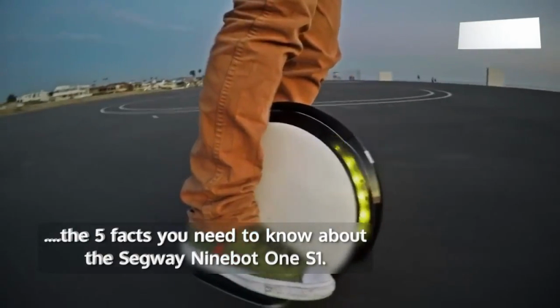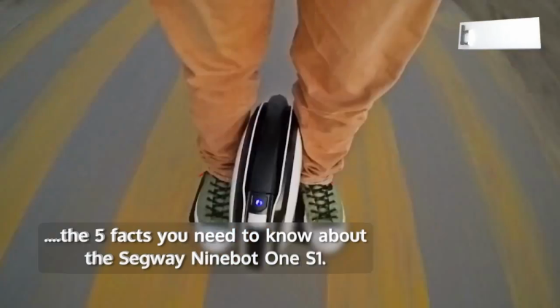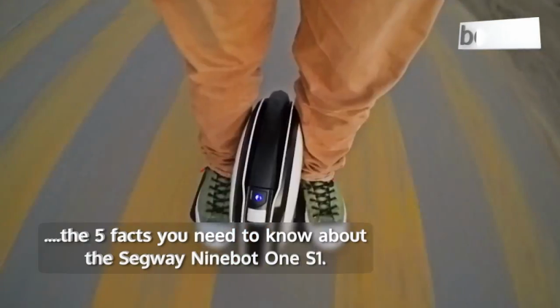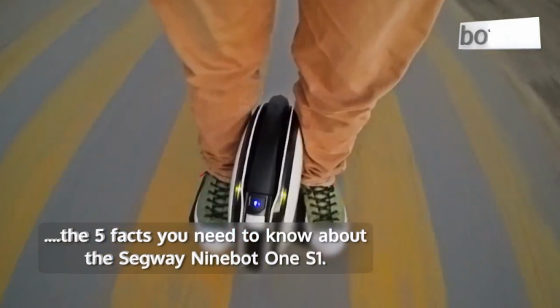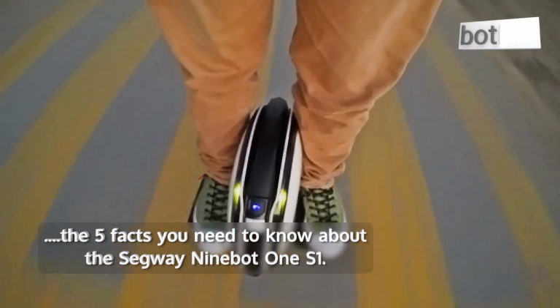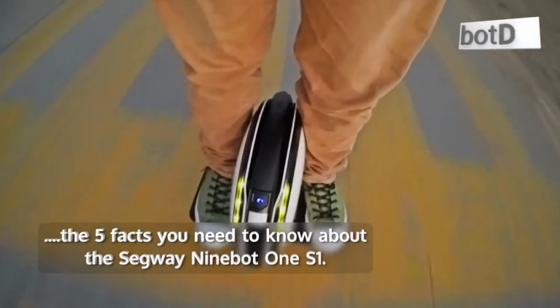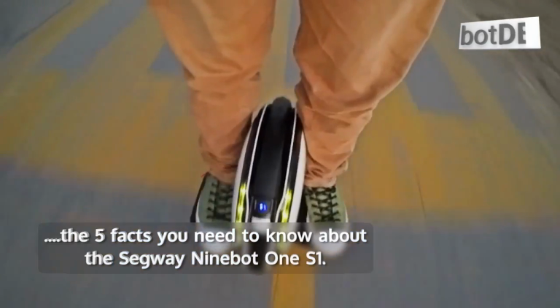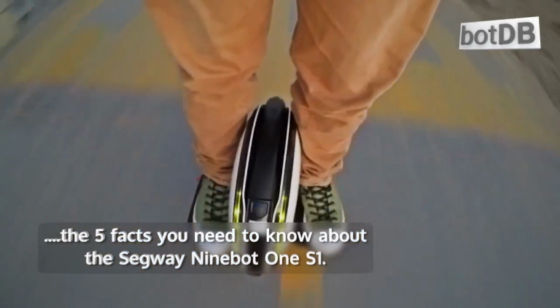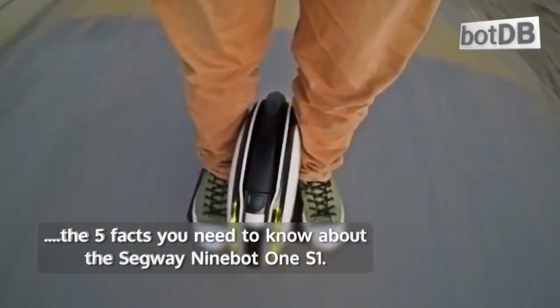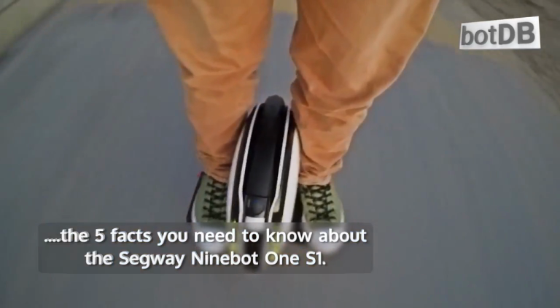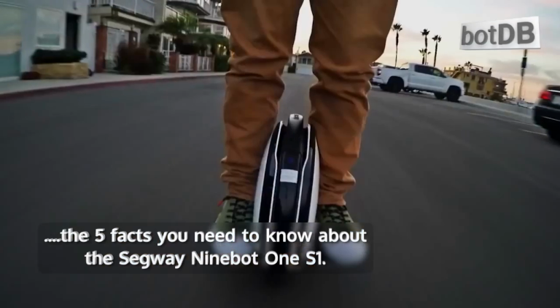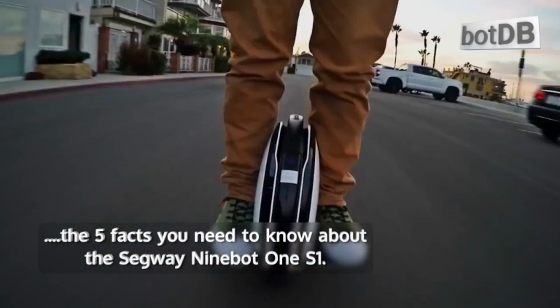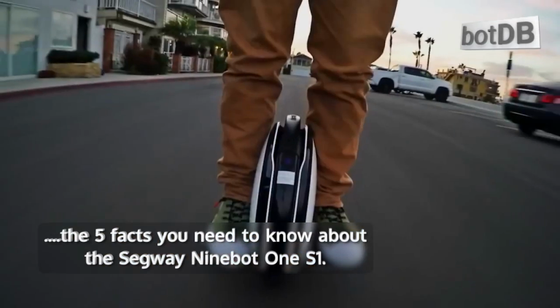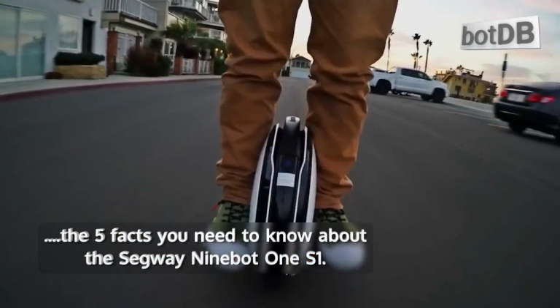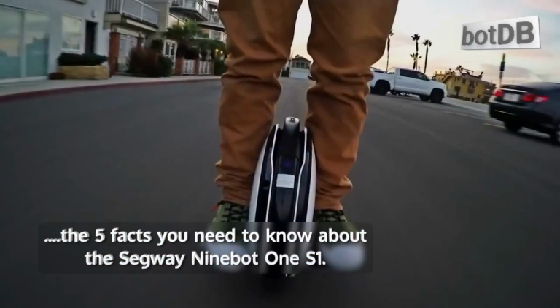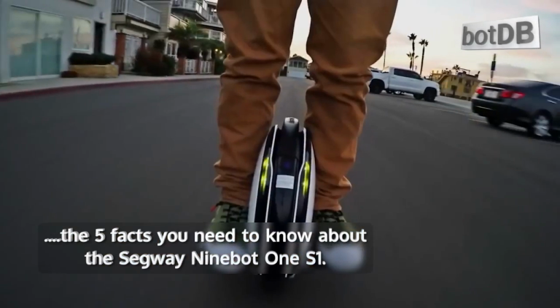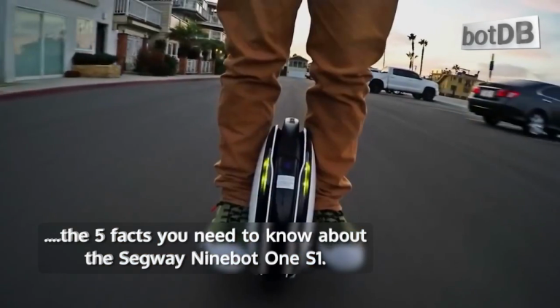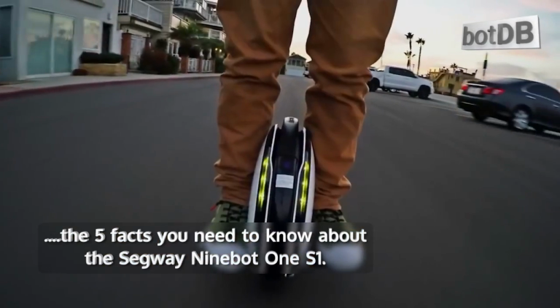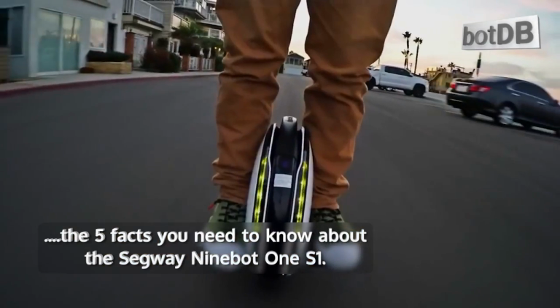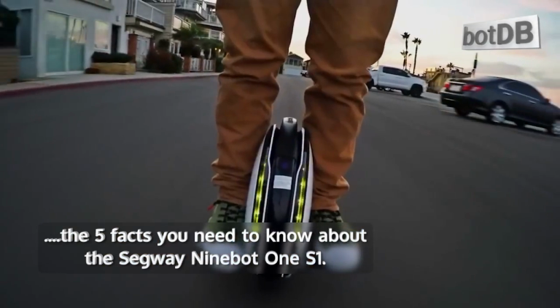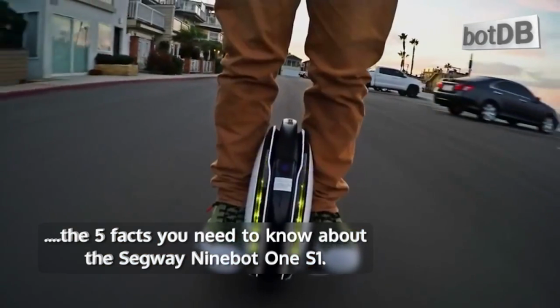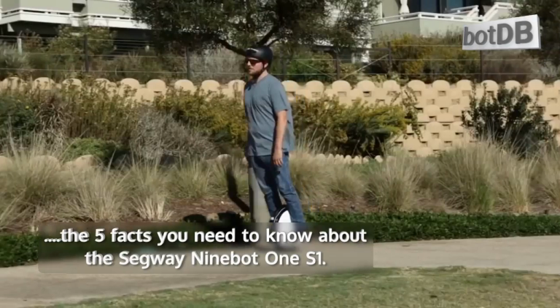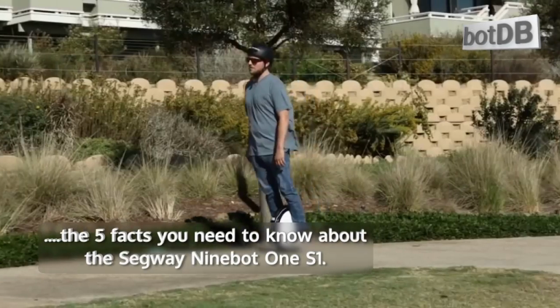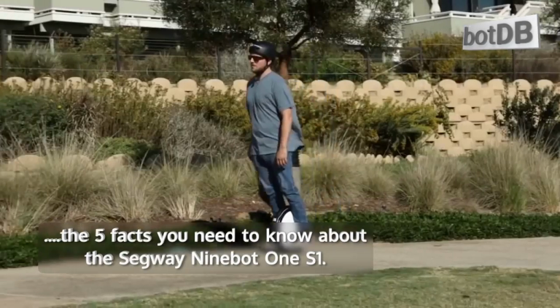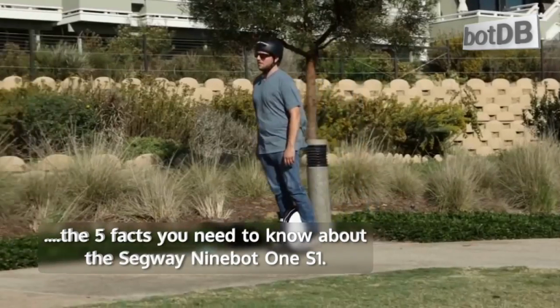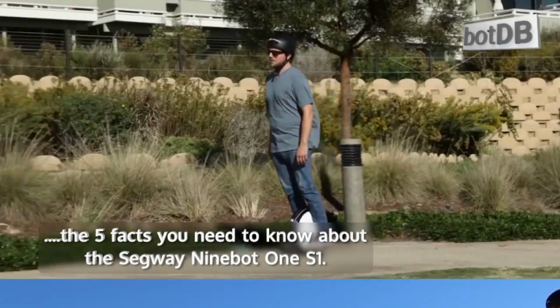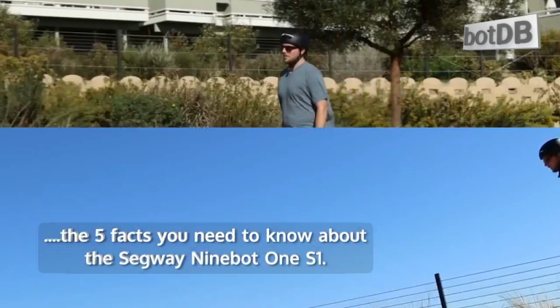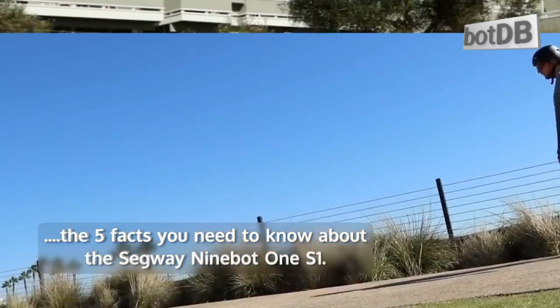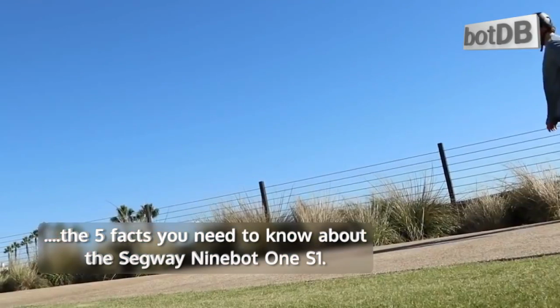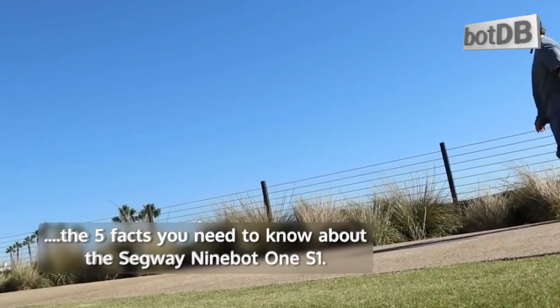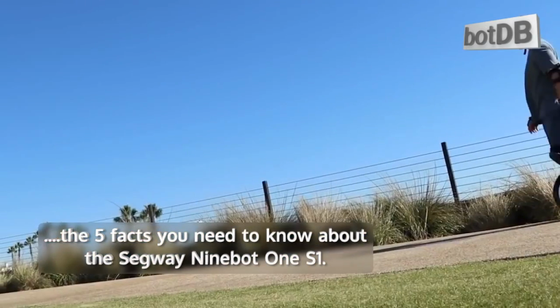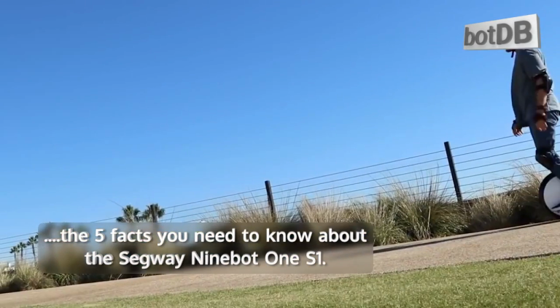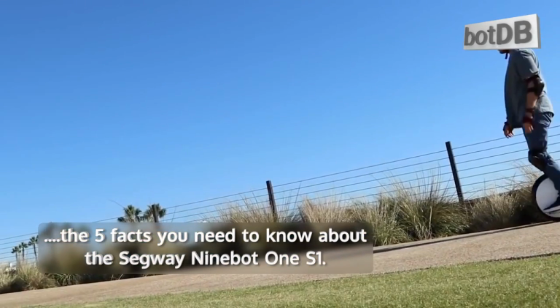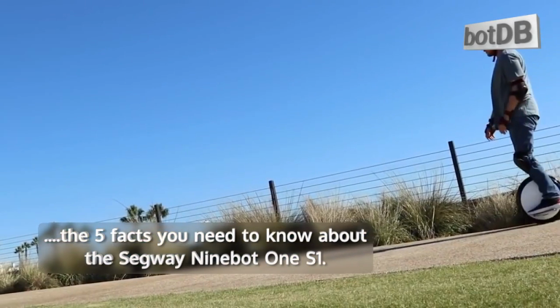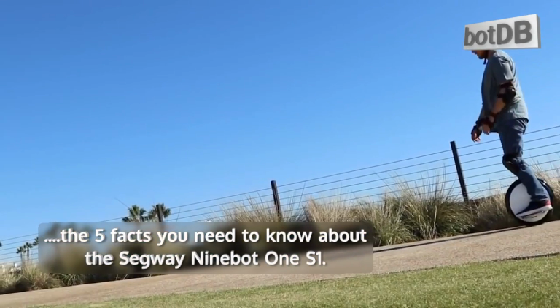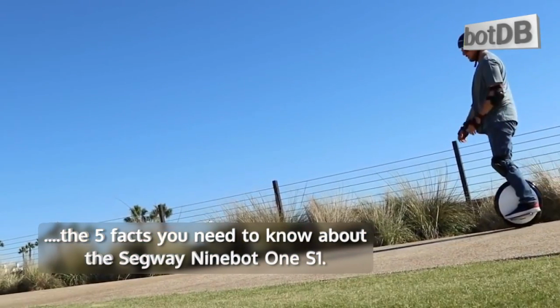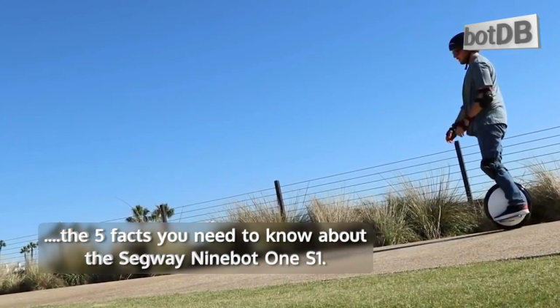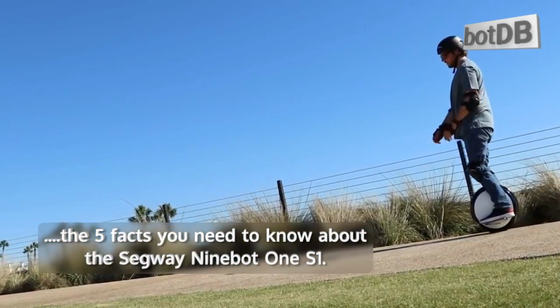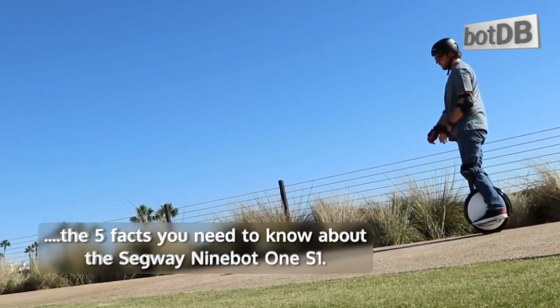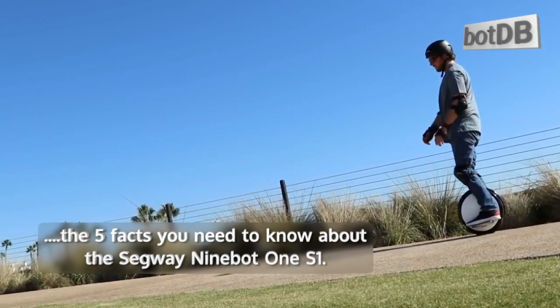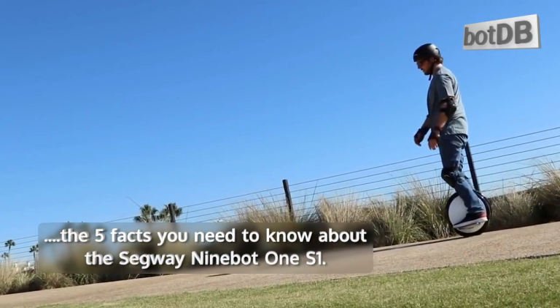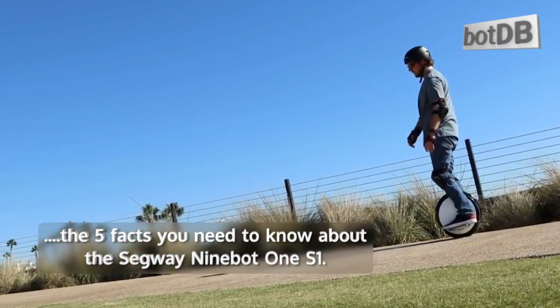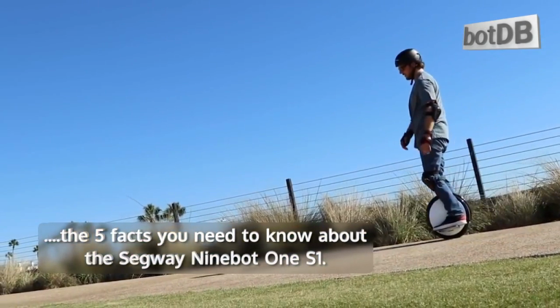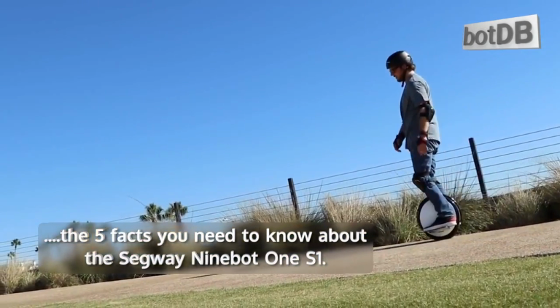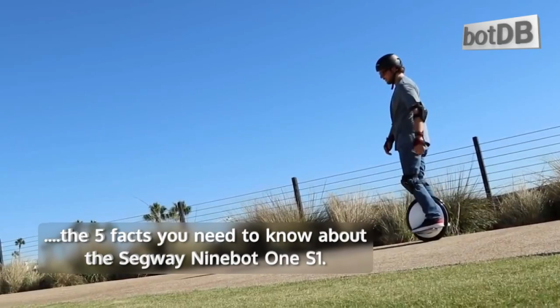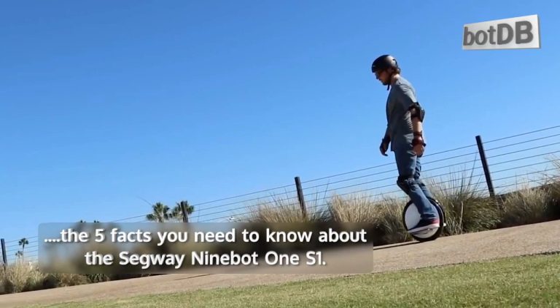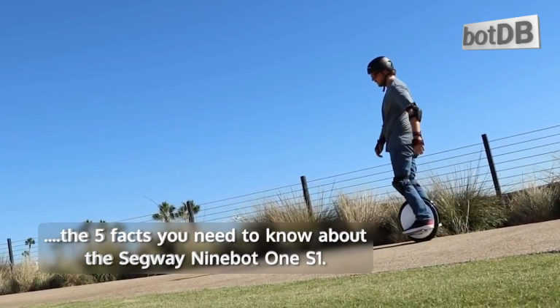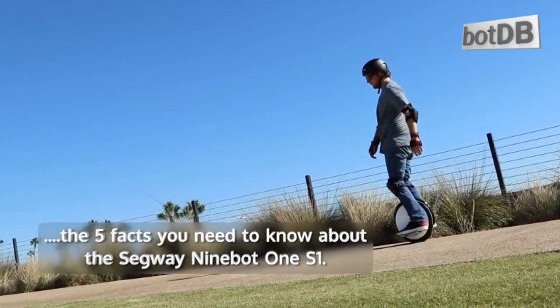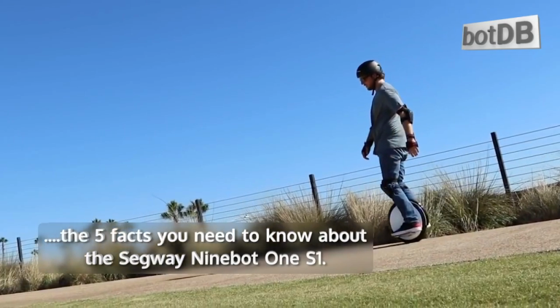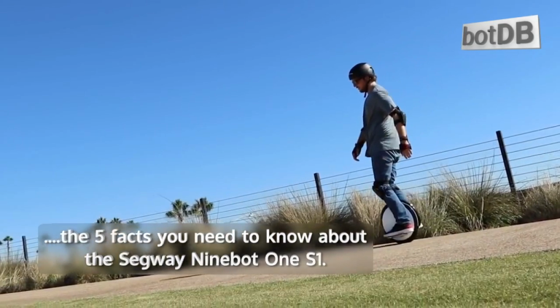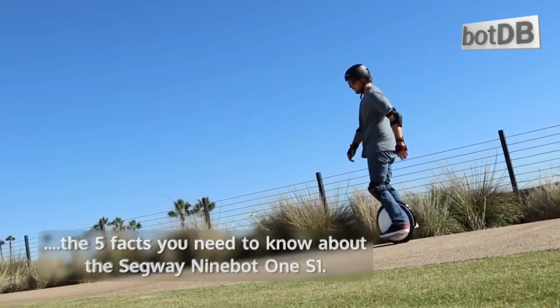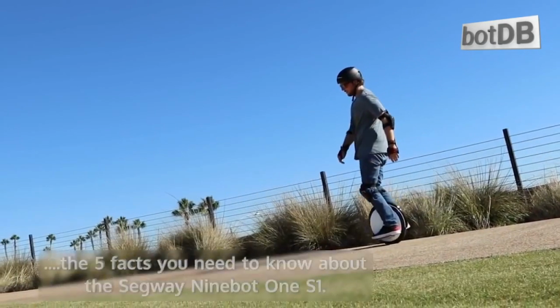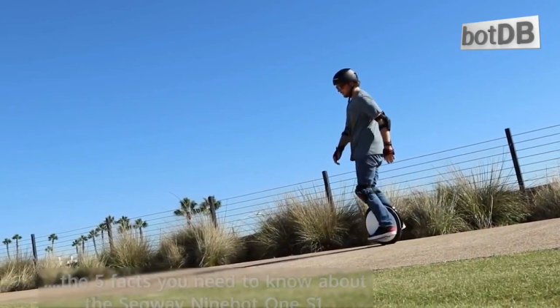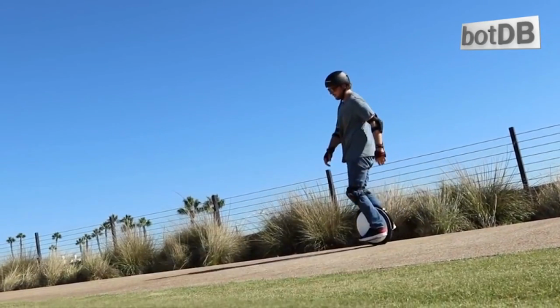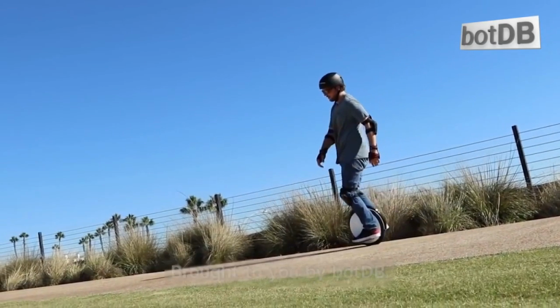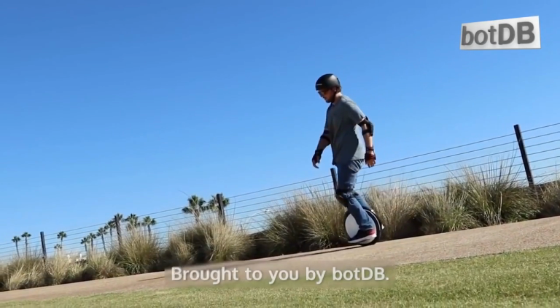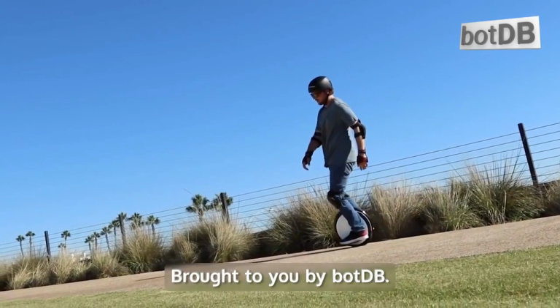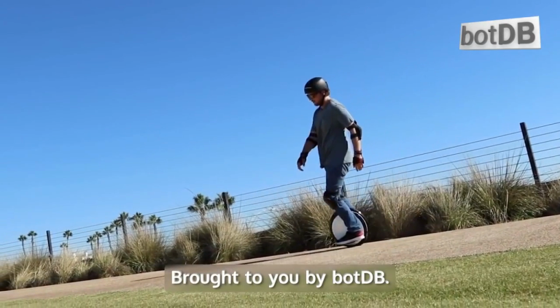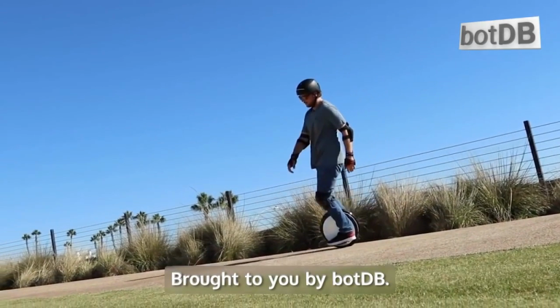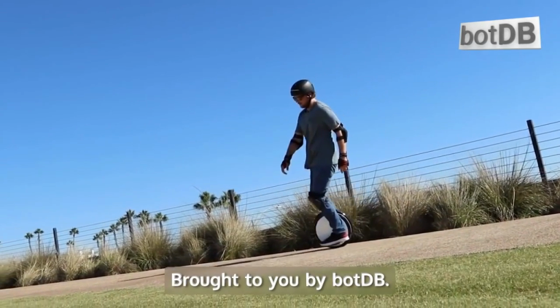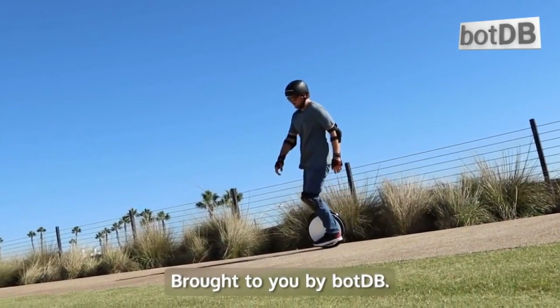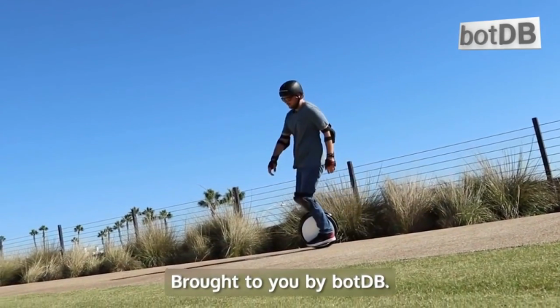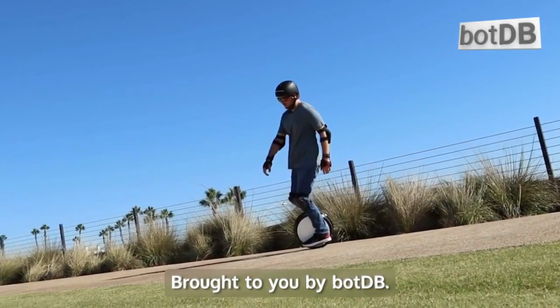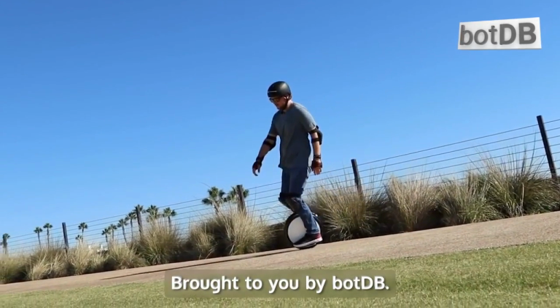These are the 5 facts you need to know about the Segway 9 Bot 1 S1, brought to you by Bot DB.